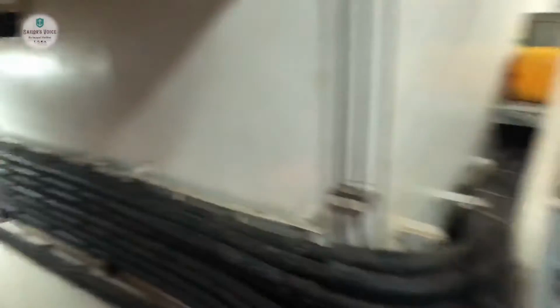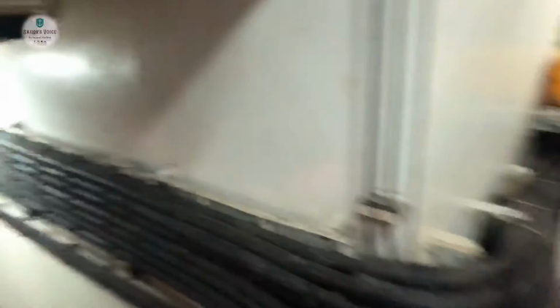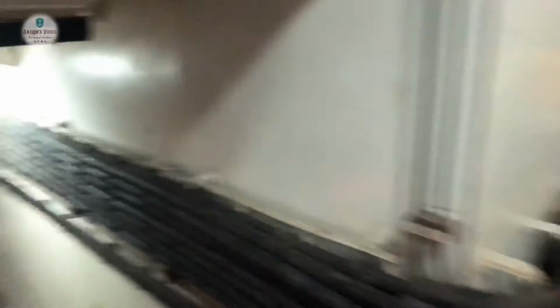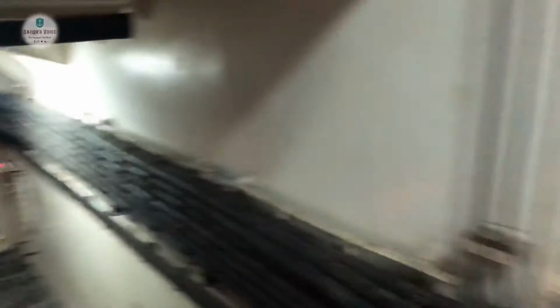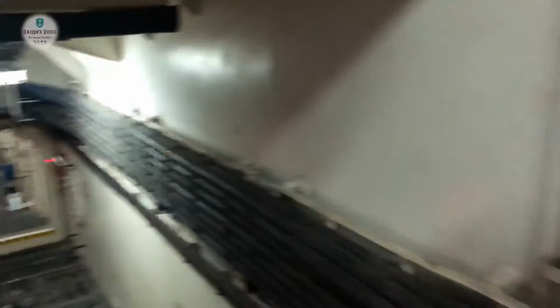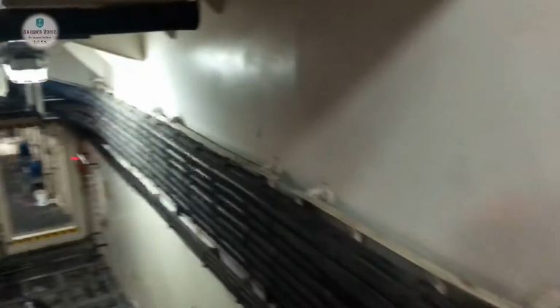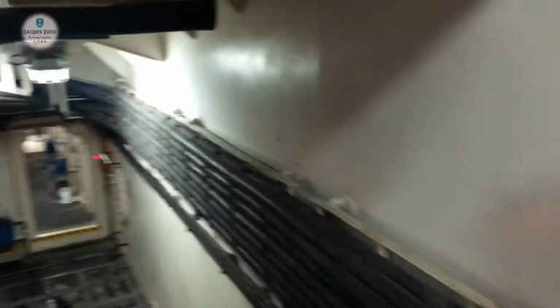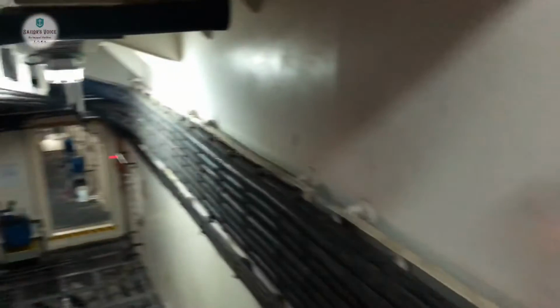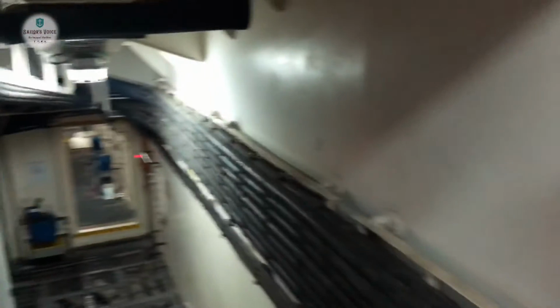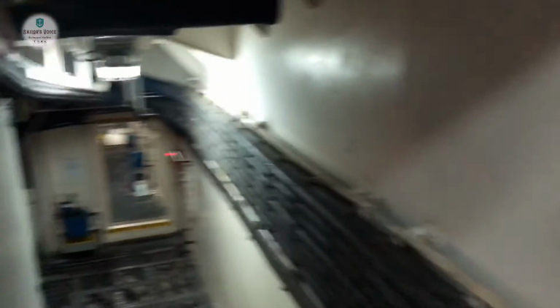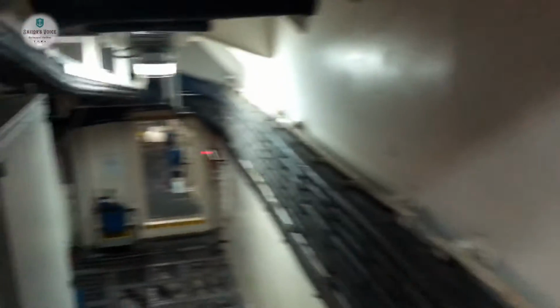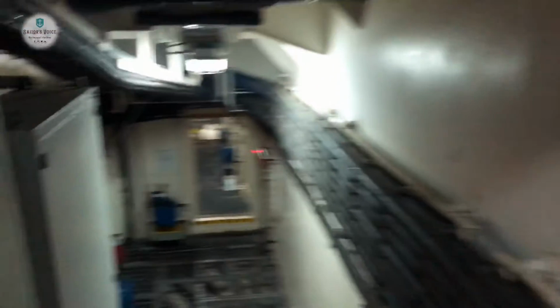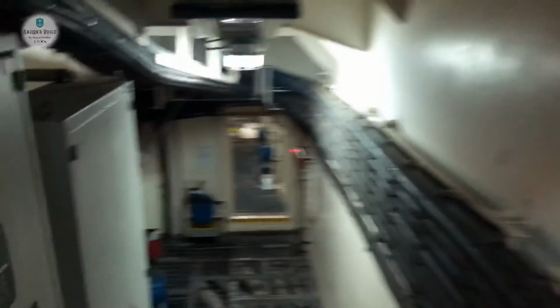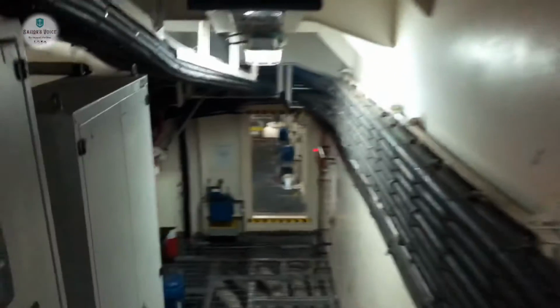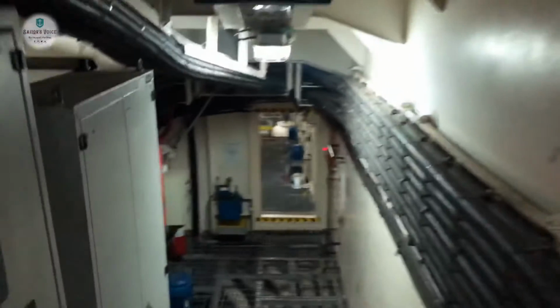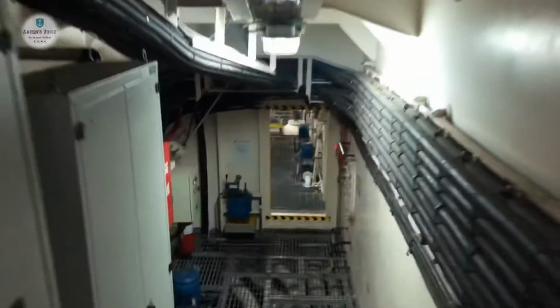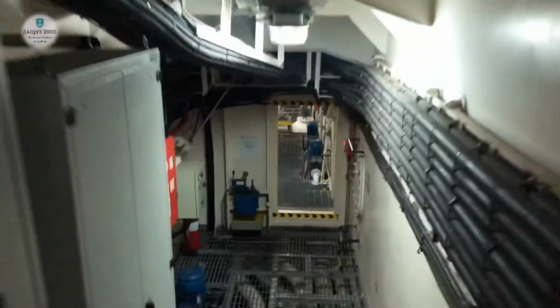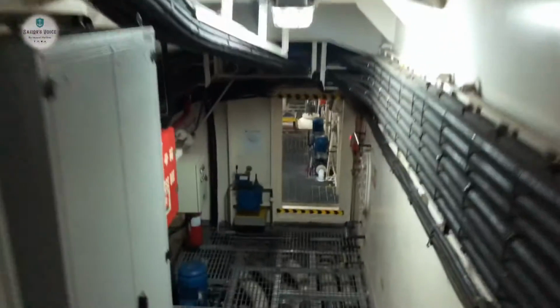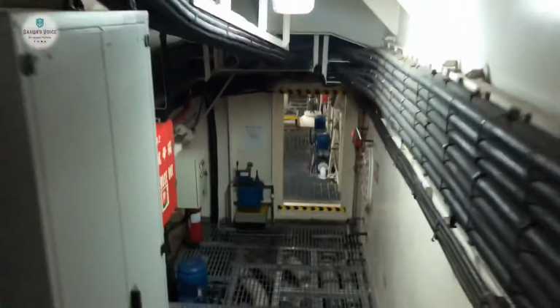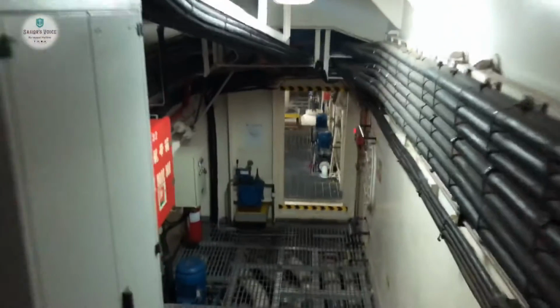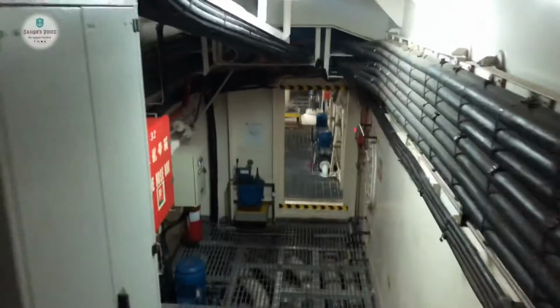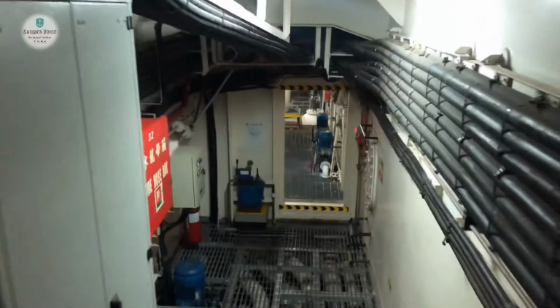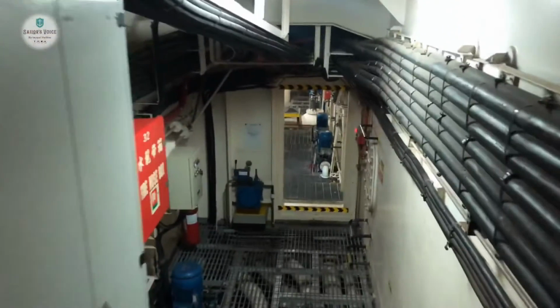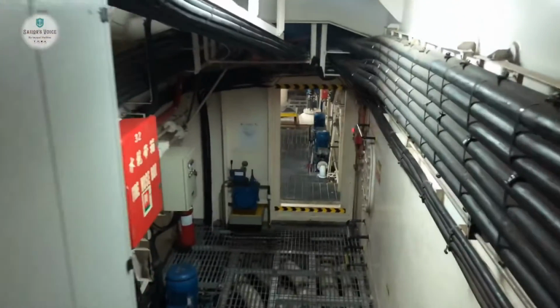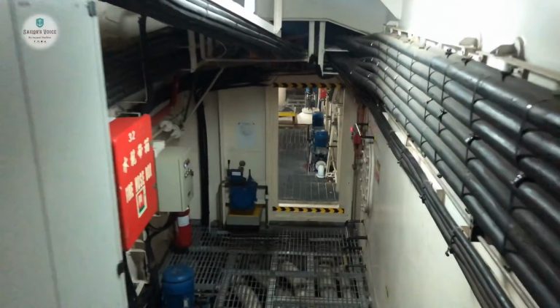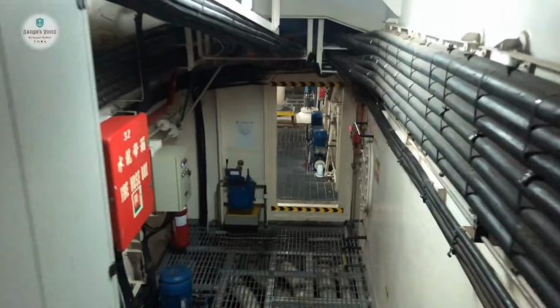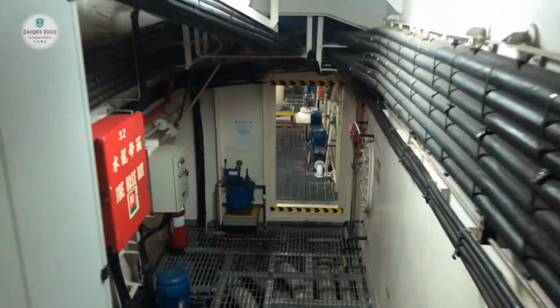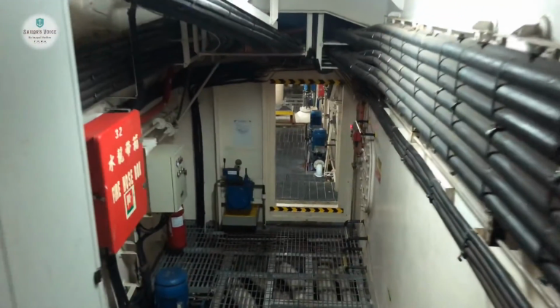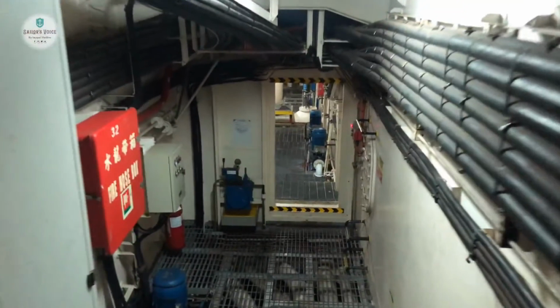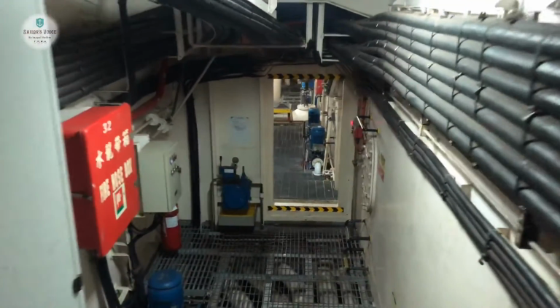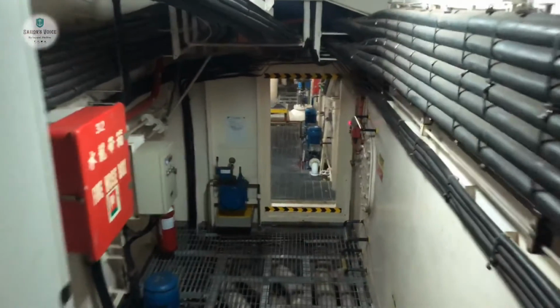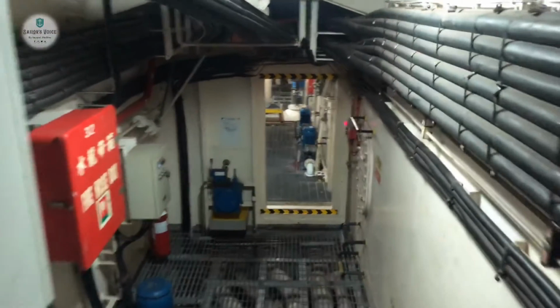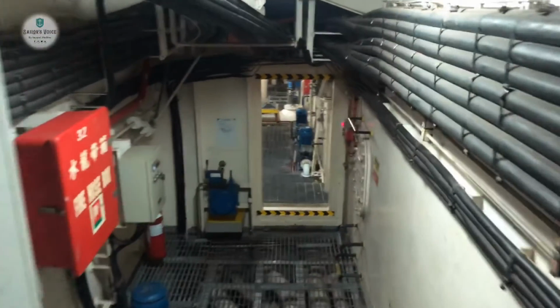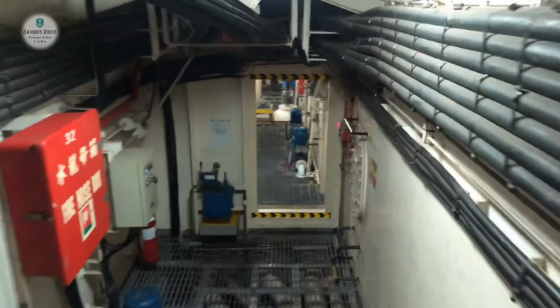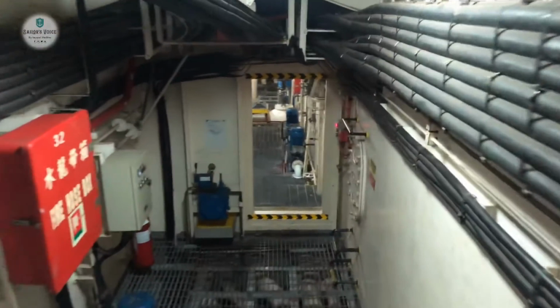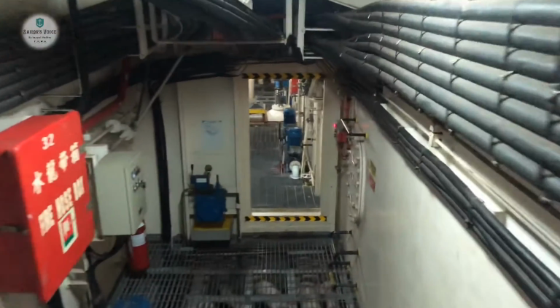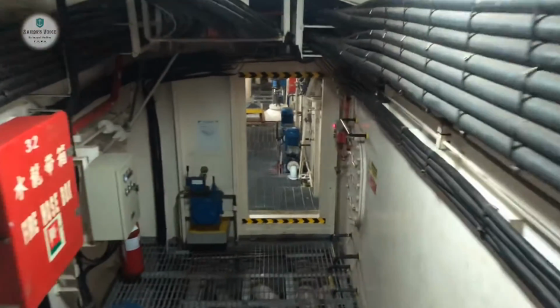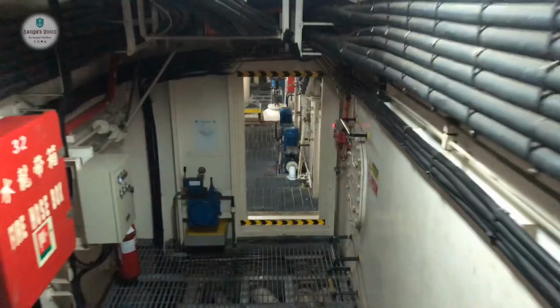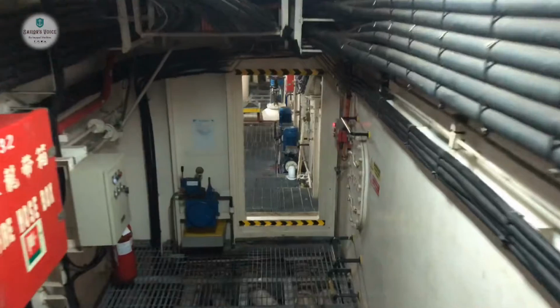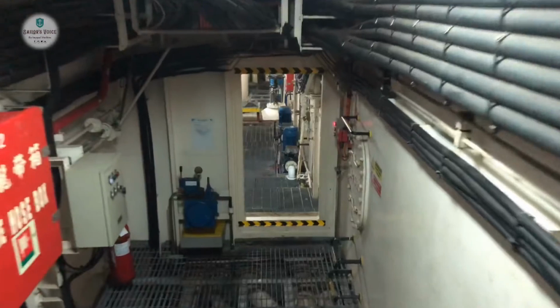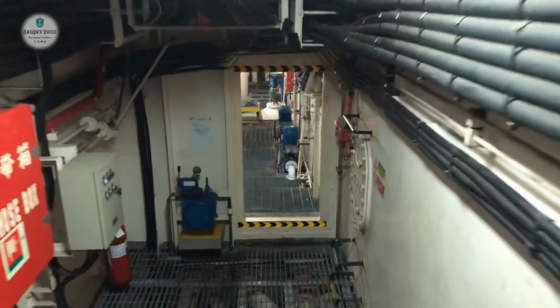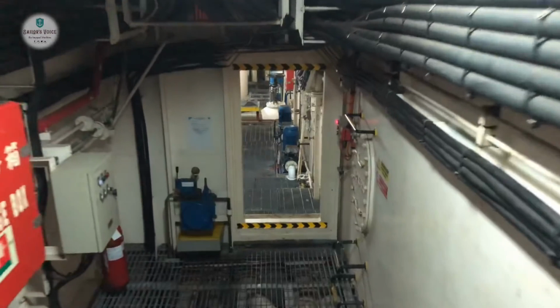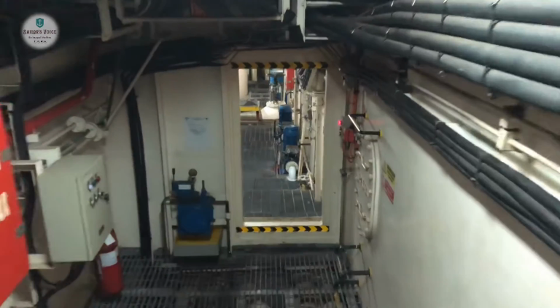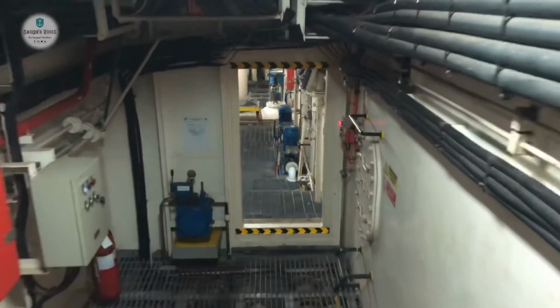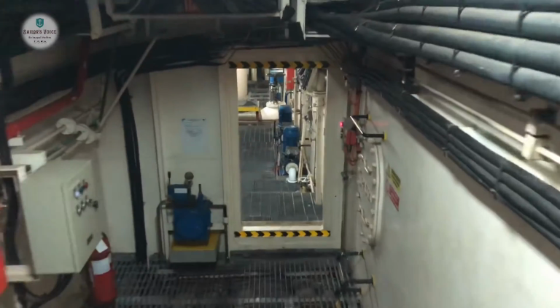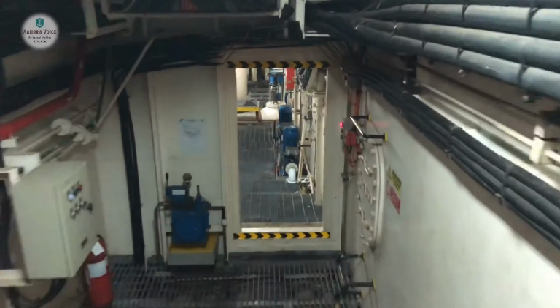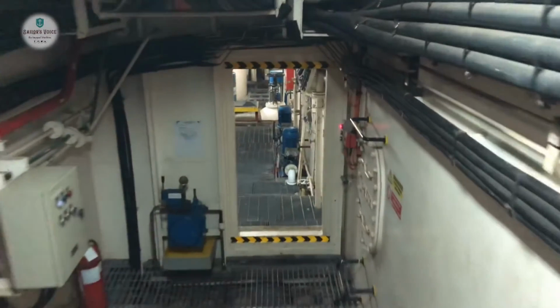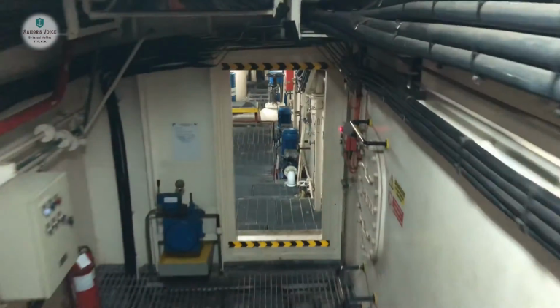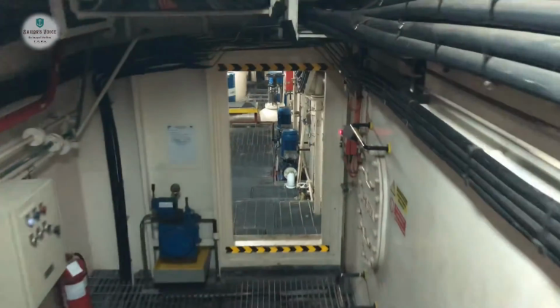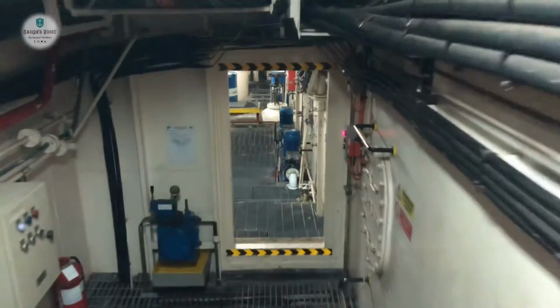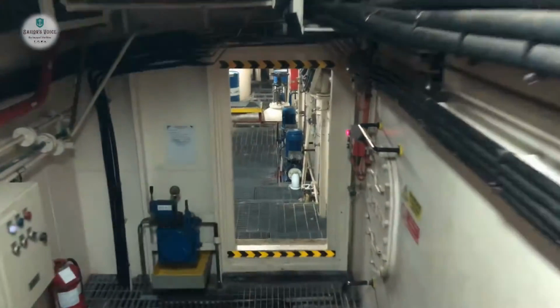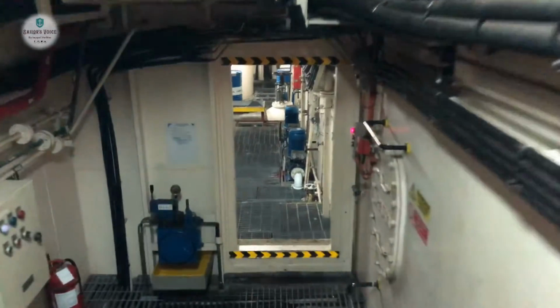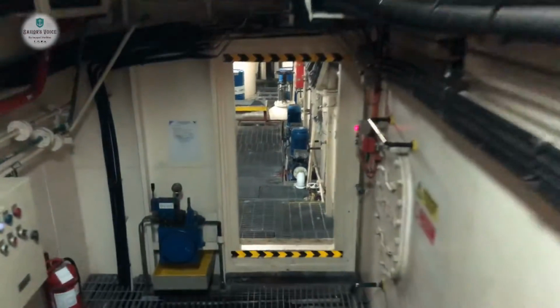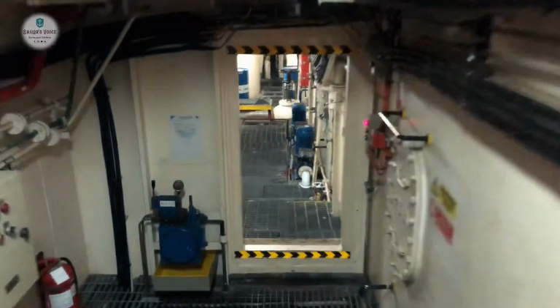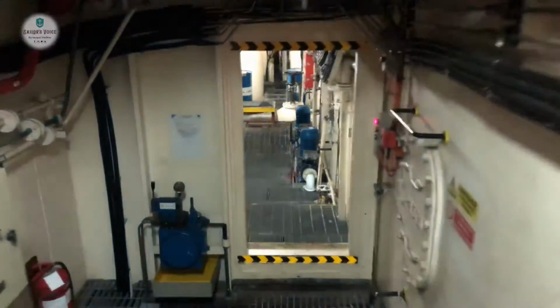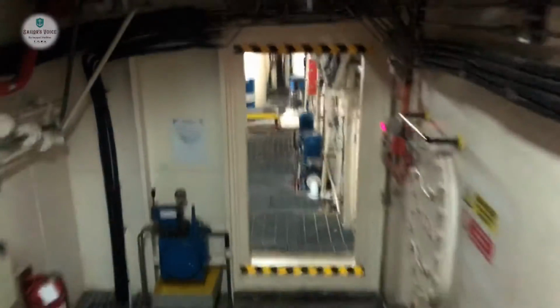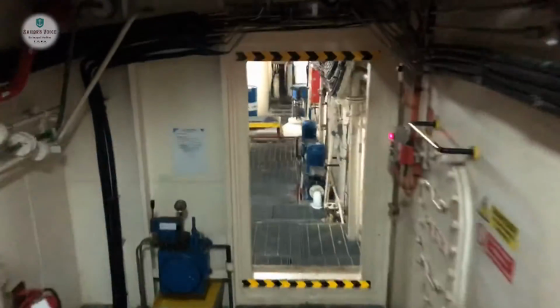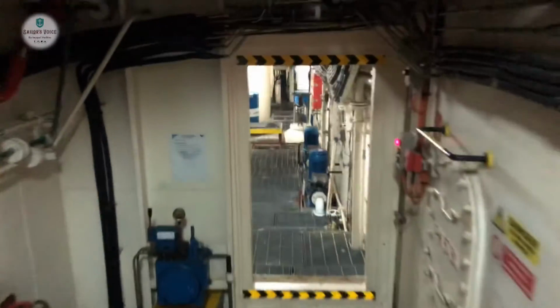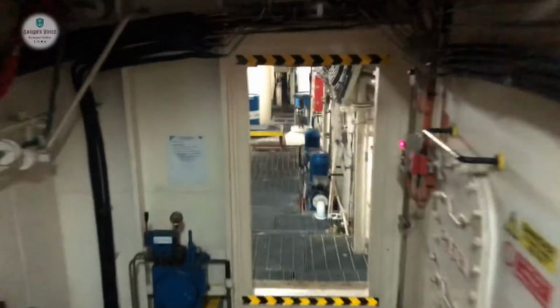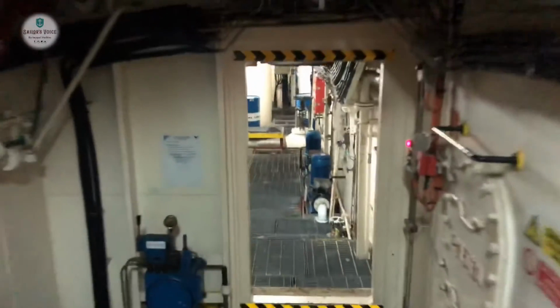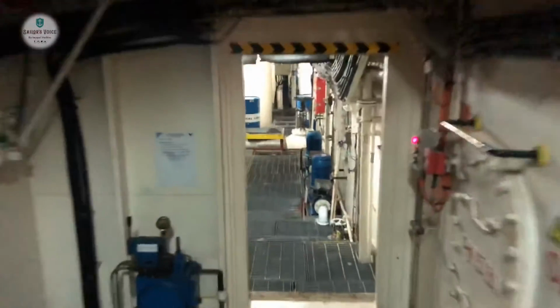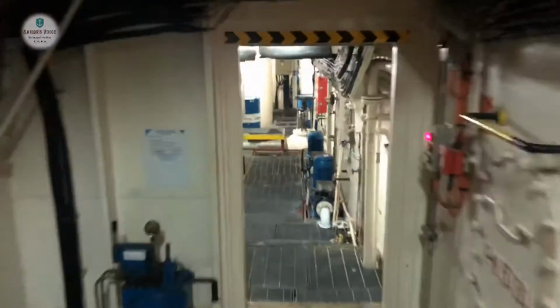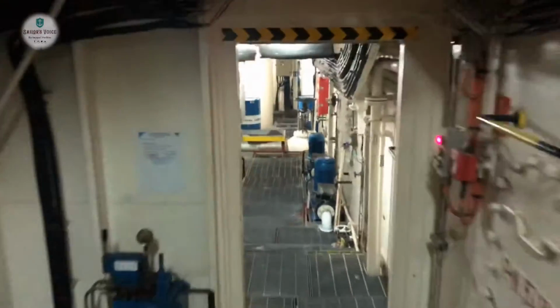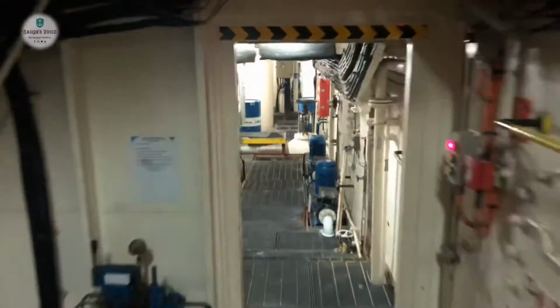Too much heat in here. We have battery racks here and there are plenty of them.